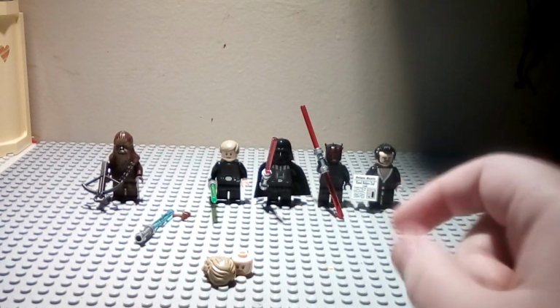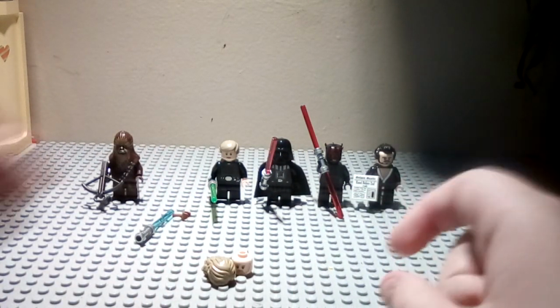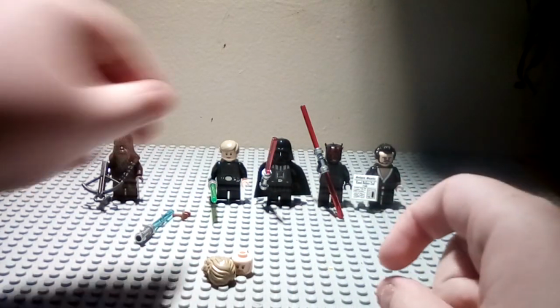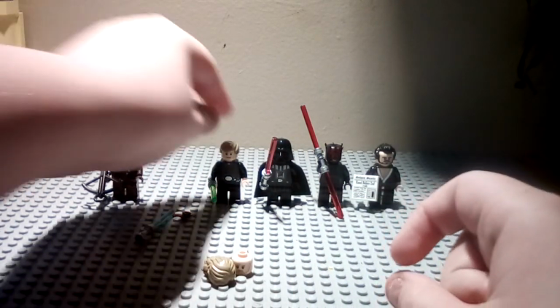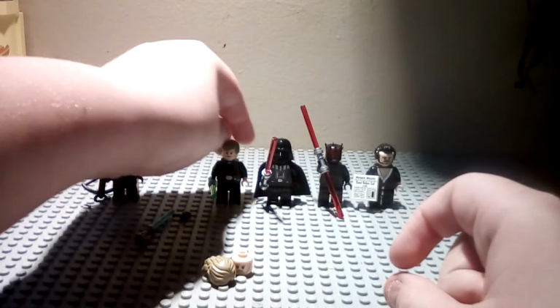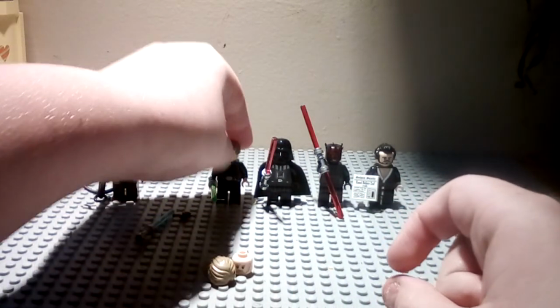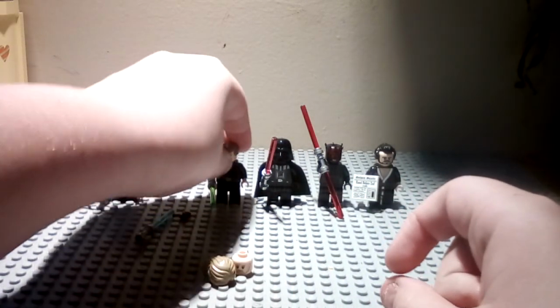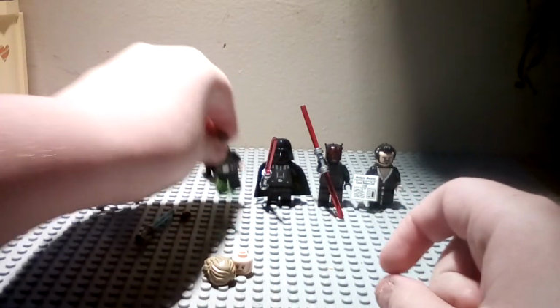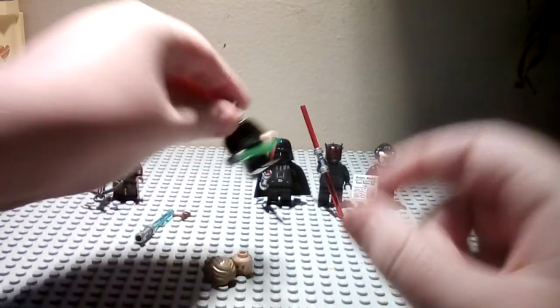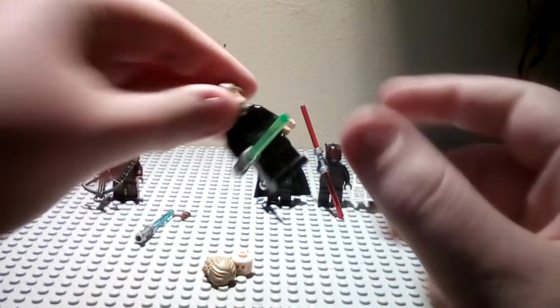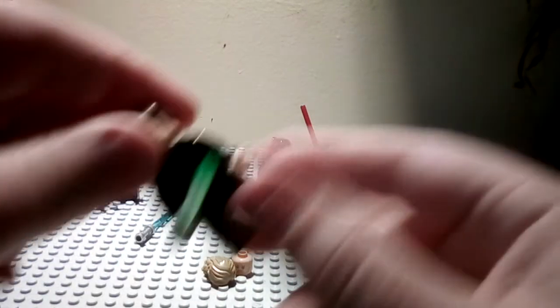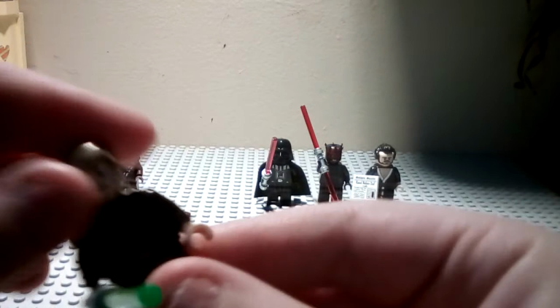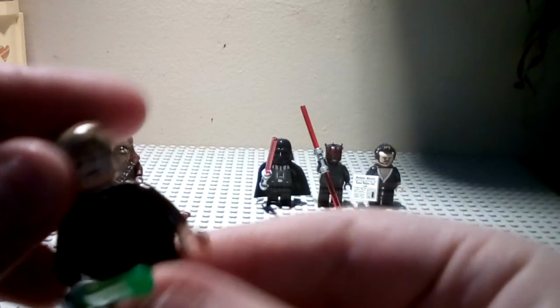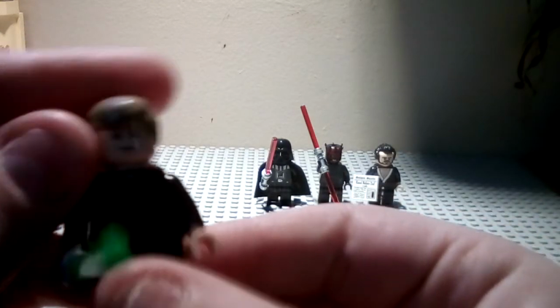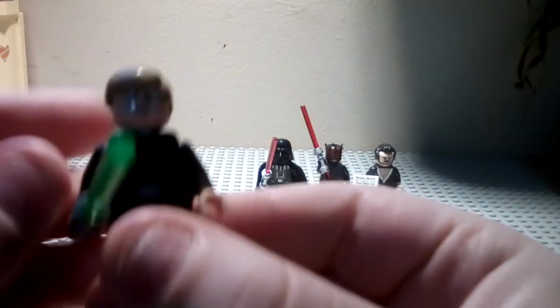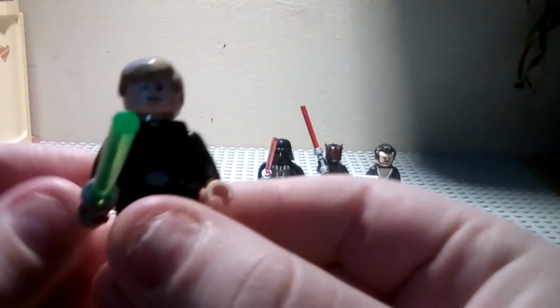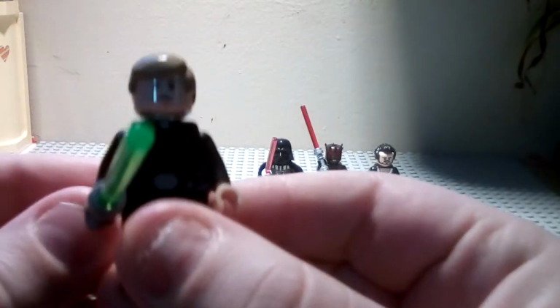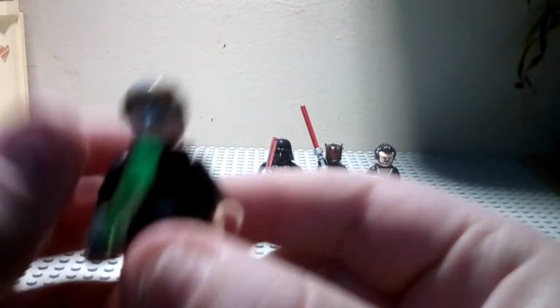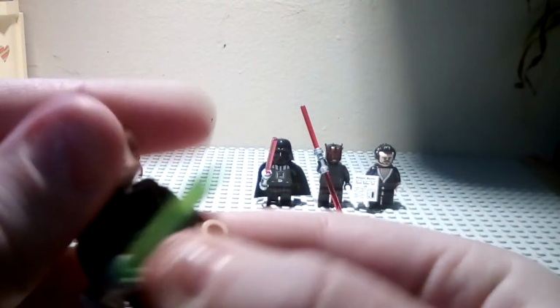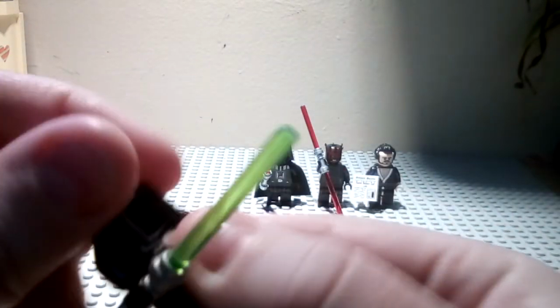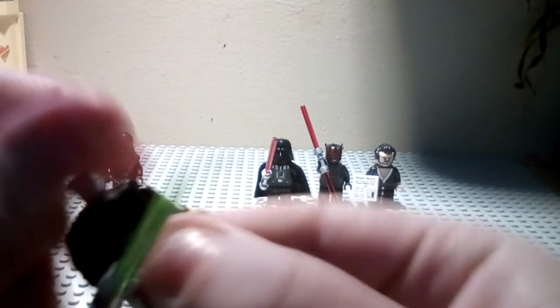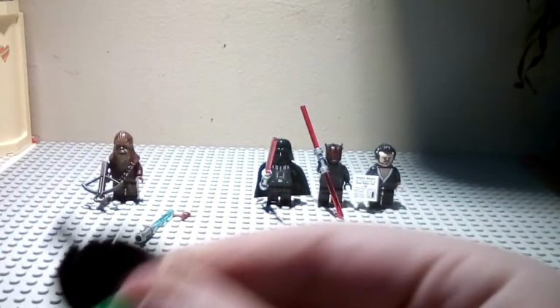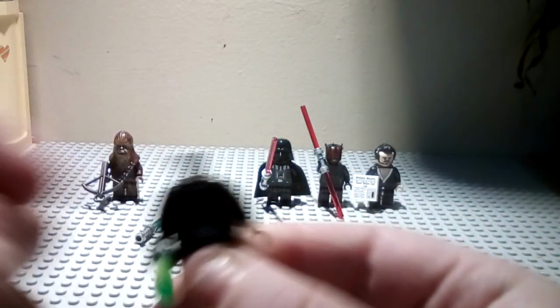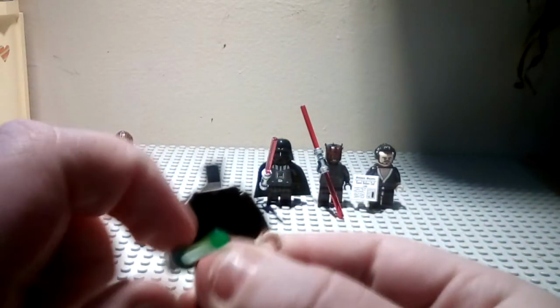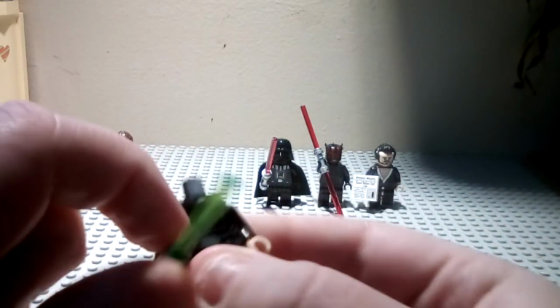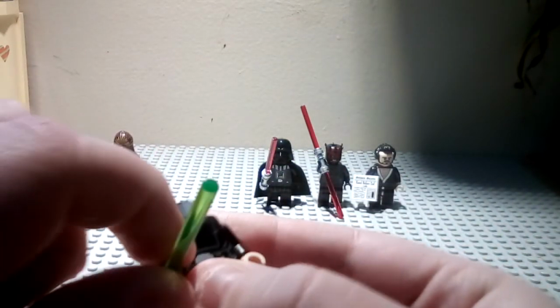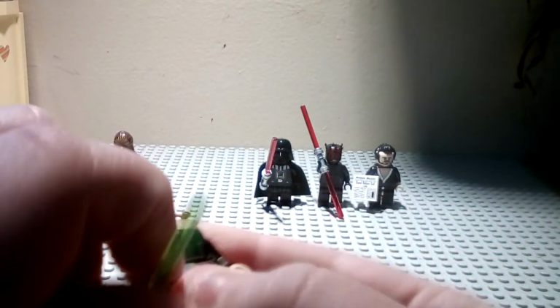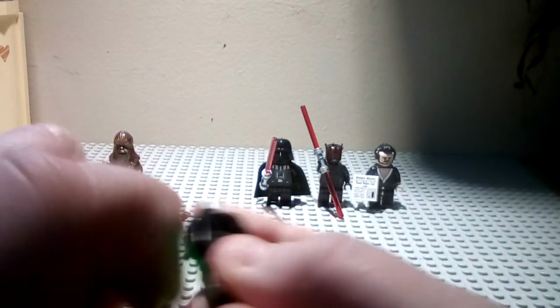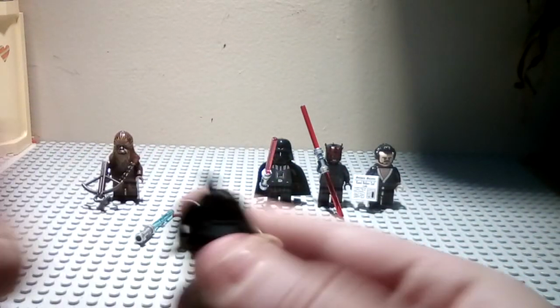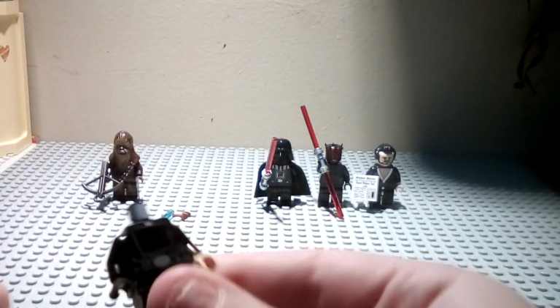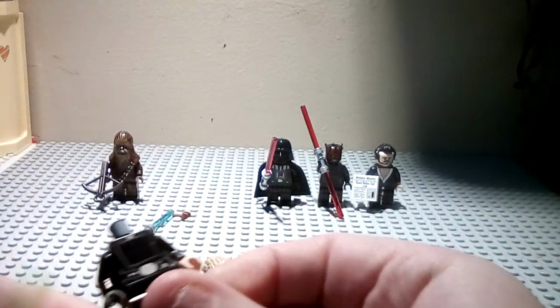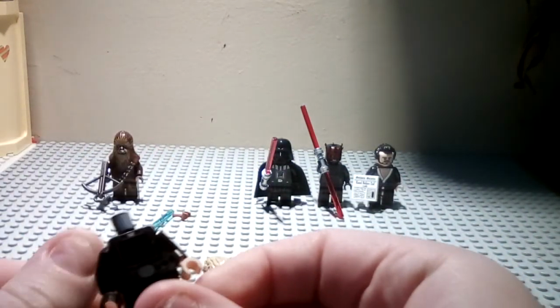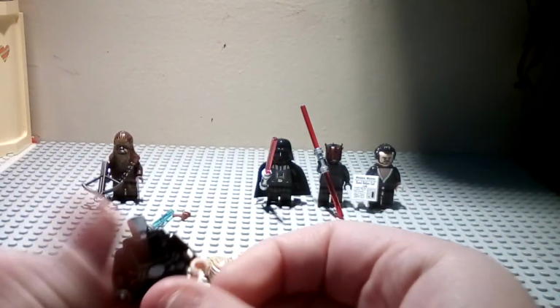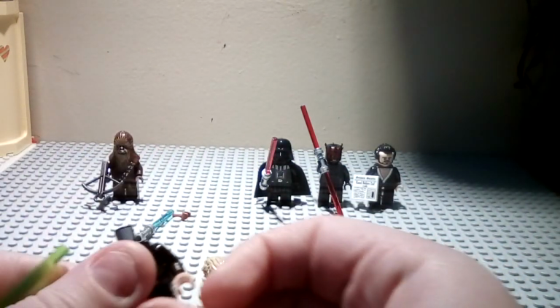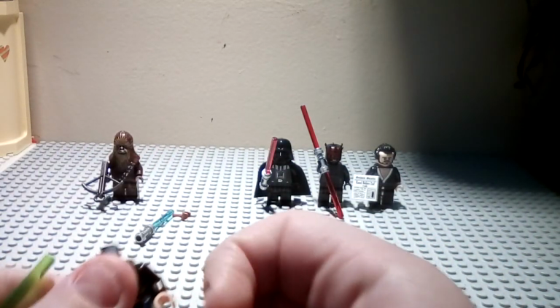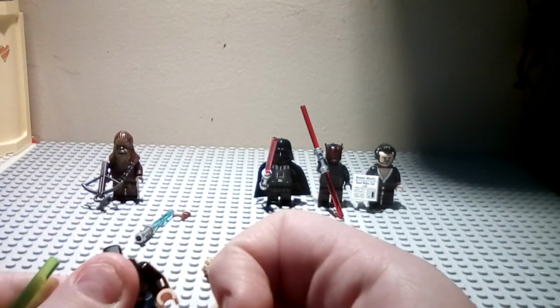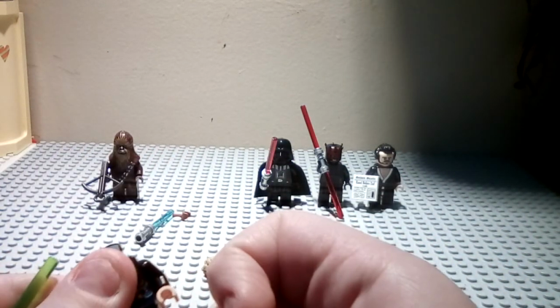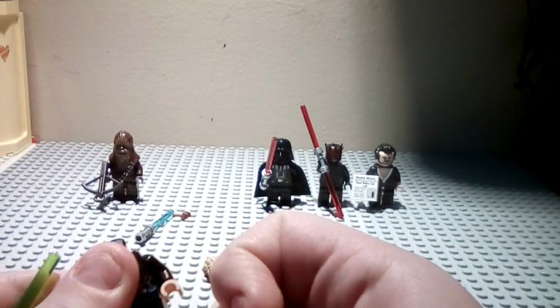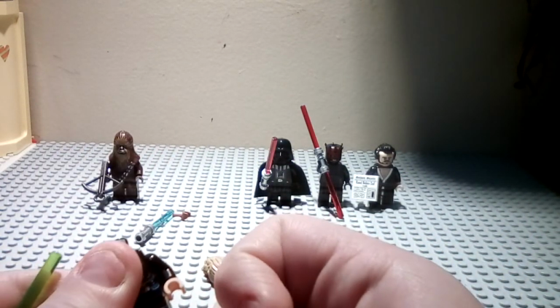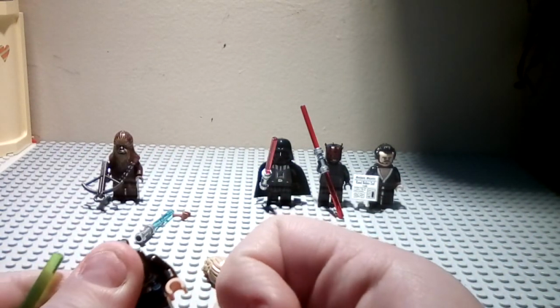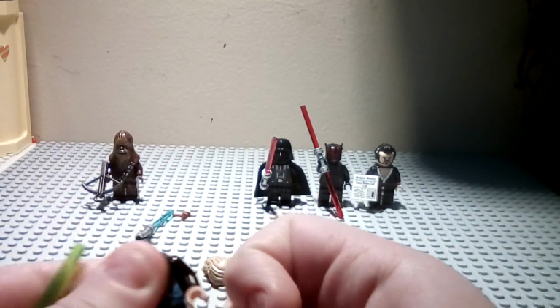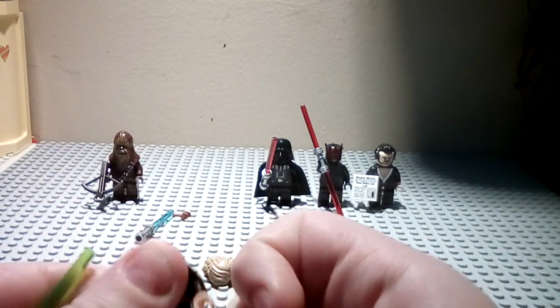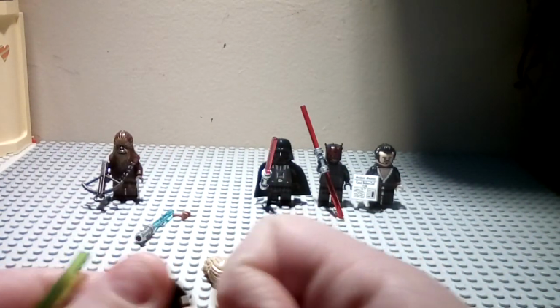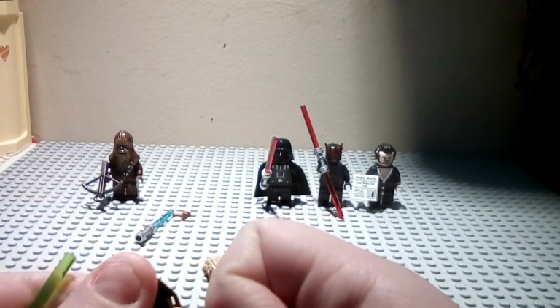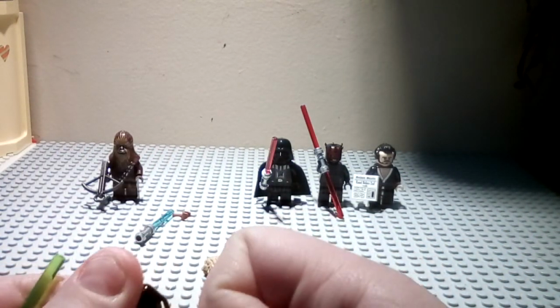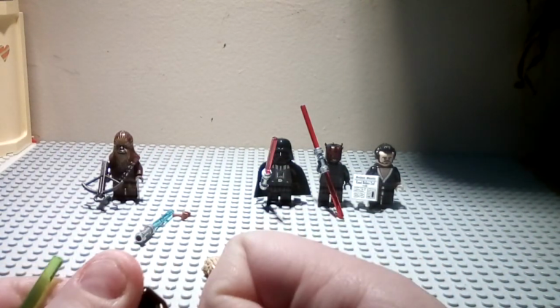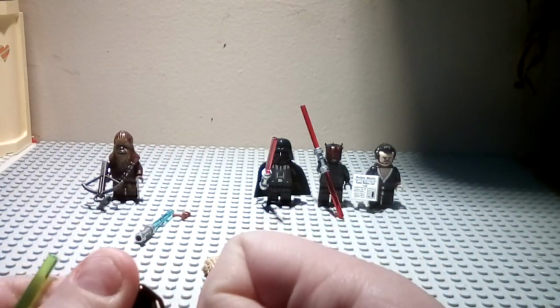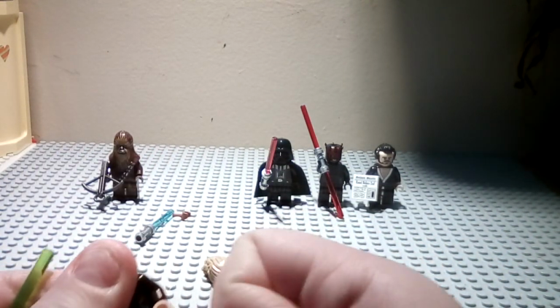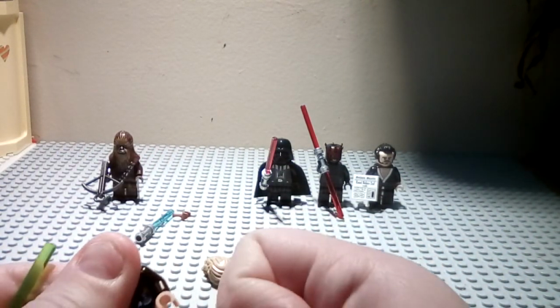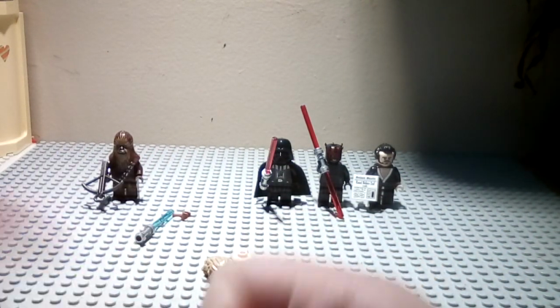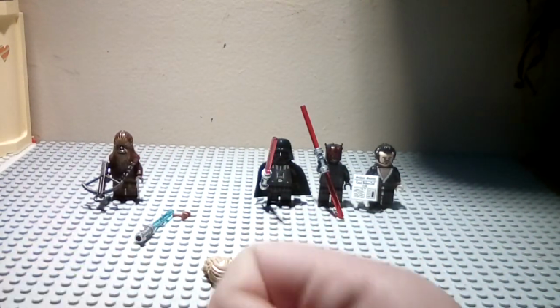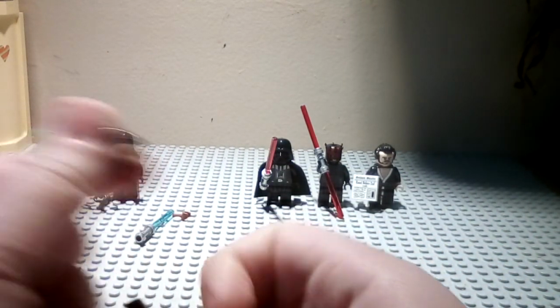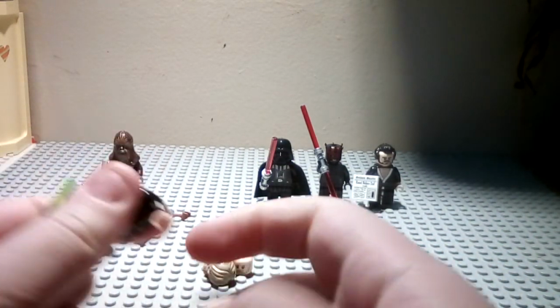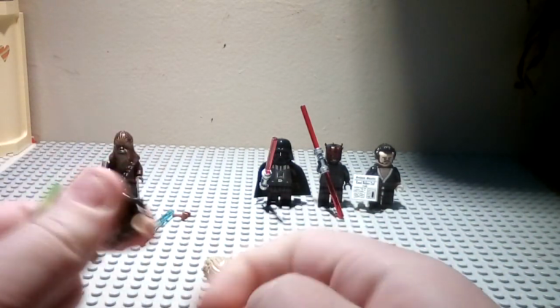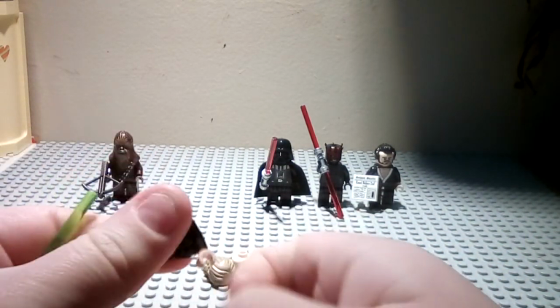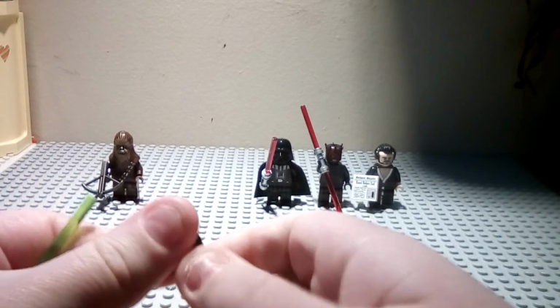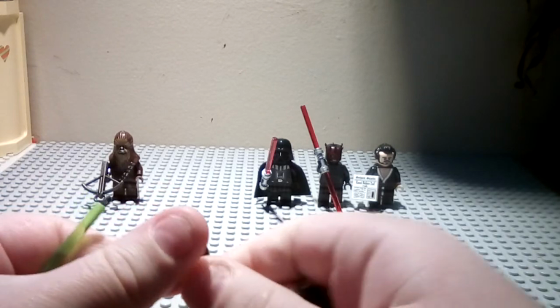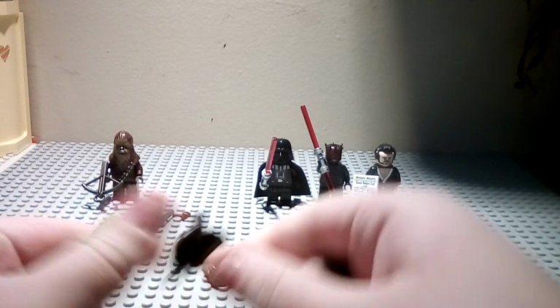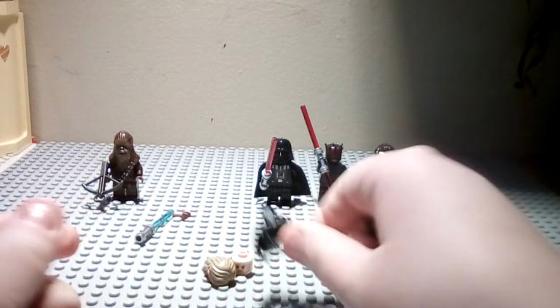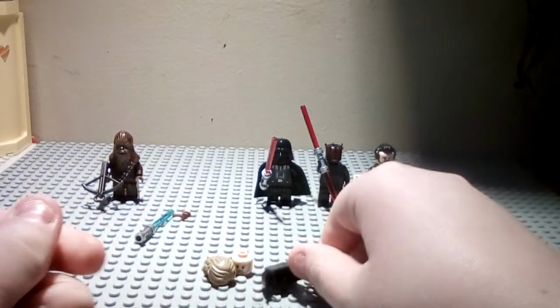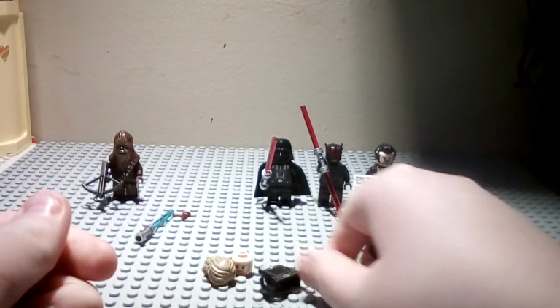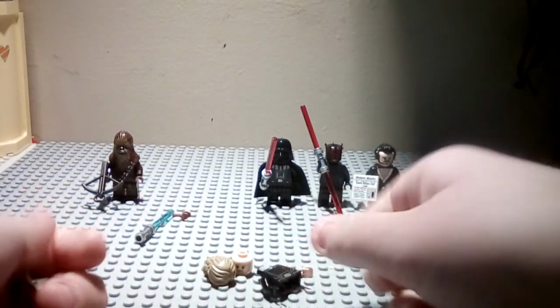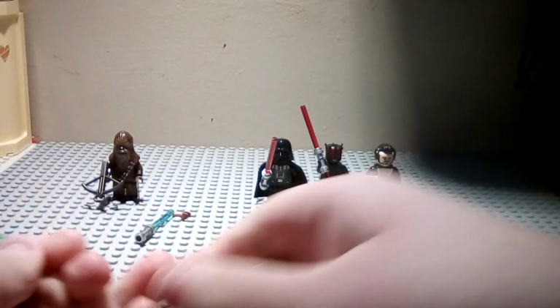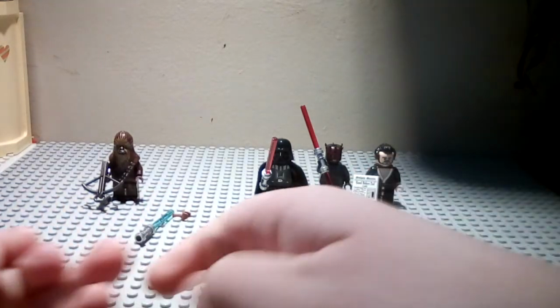Moving on to this version of Luke — the Return of the Jedi Luke — we're not going to need his lightsaber or anything. We're just going to need his torso.